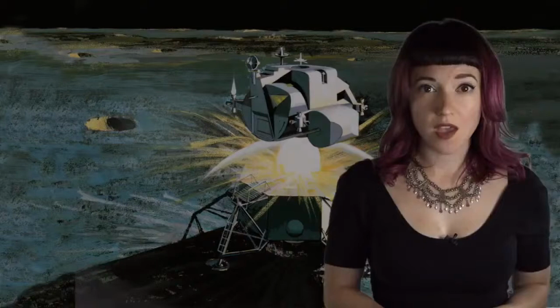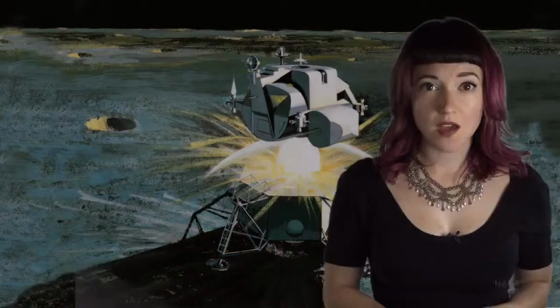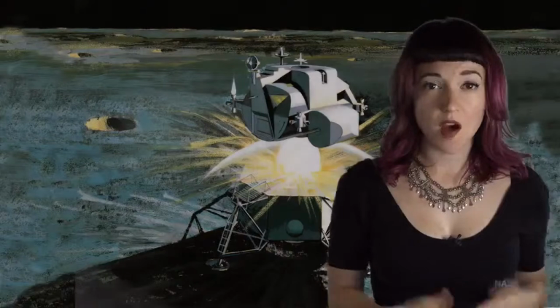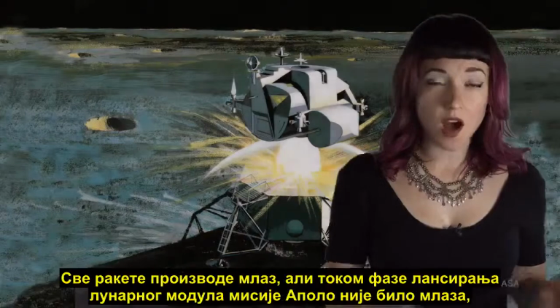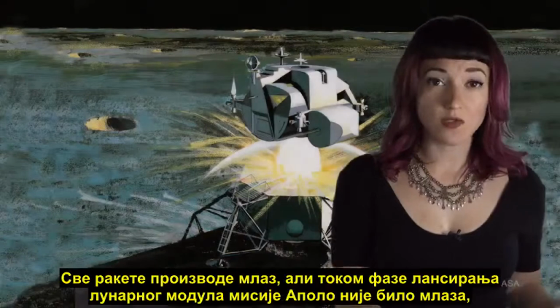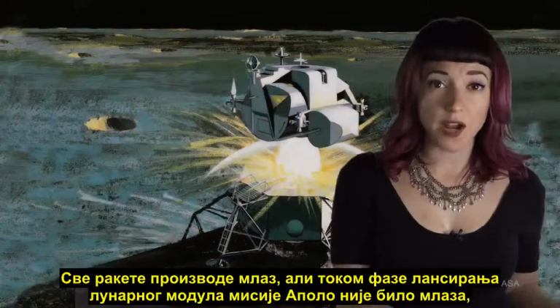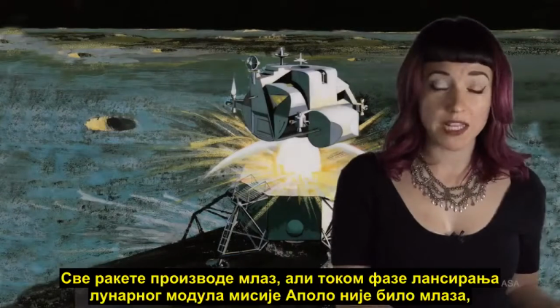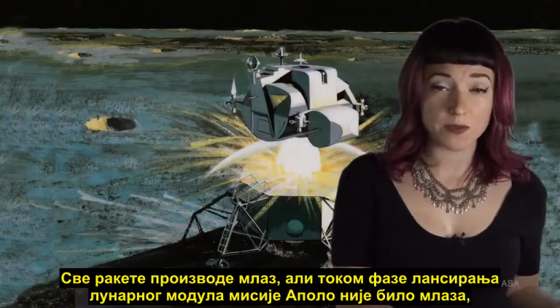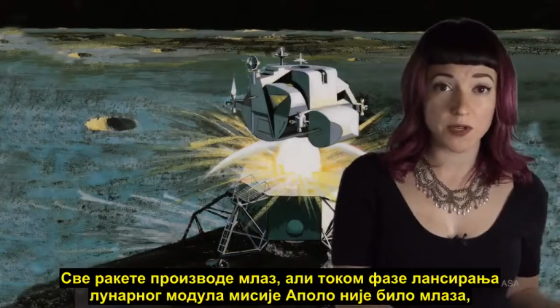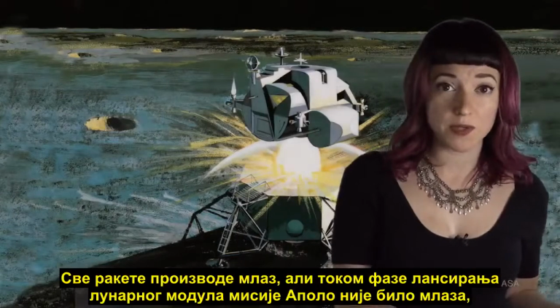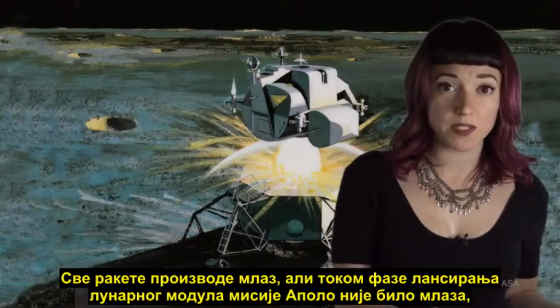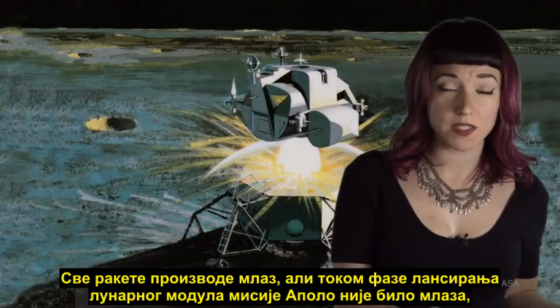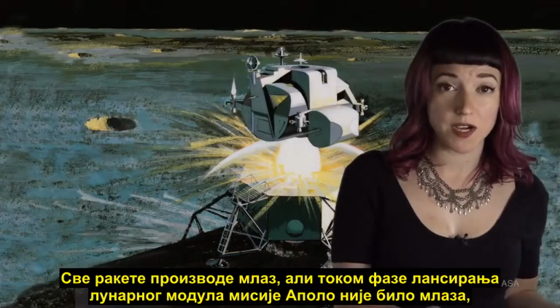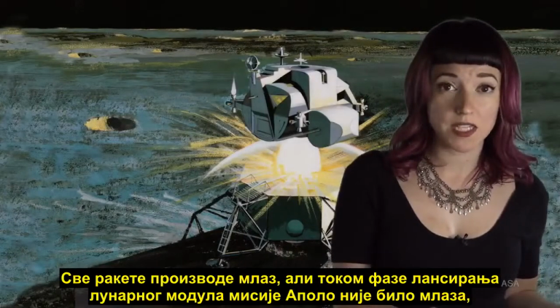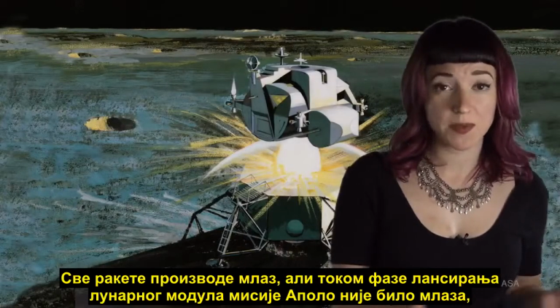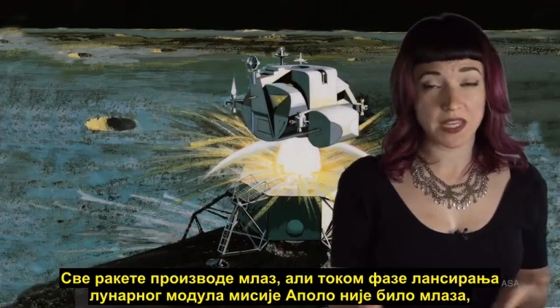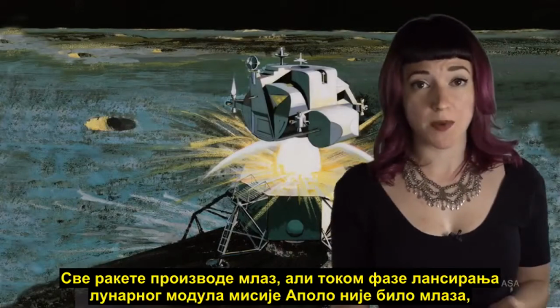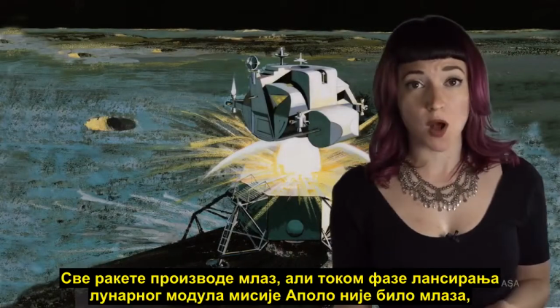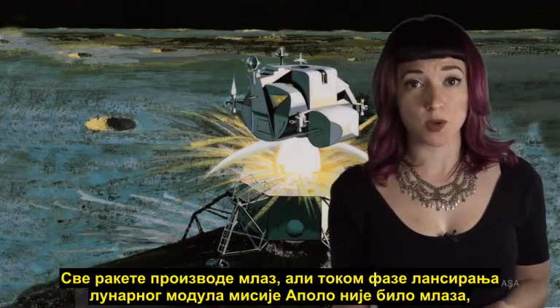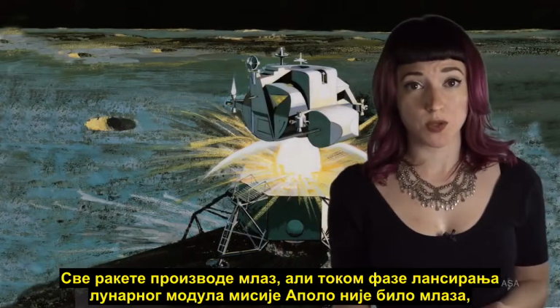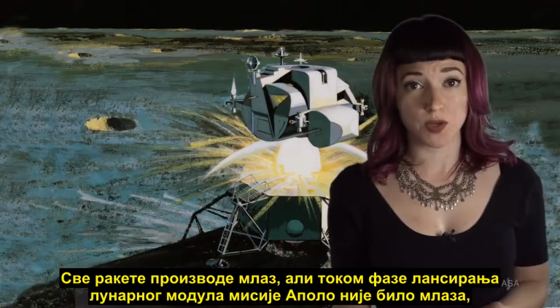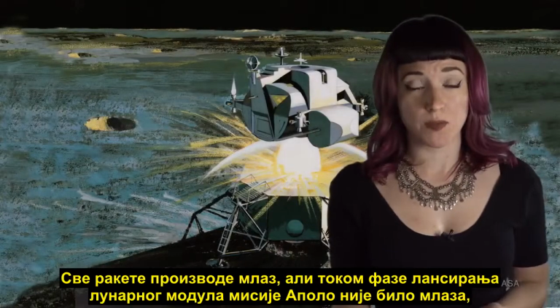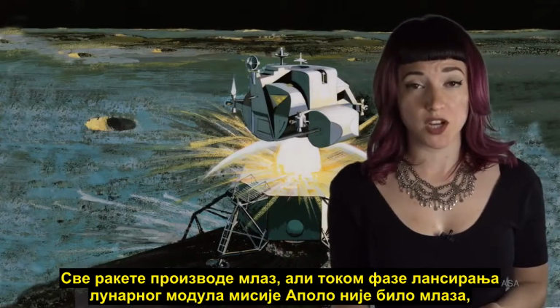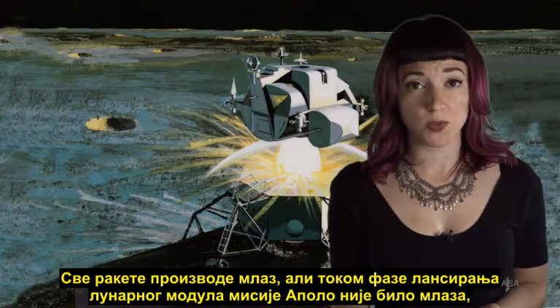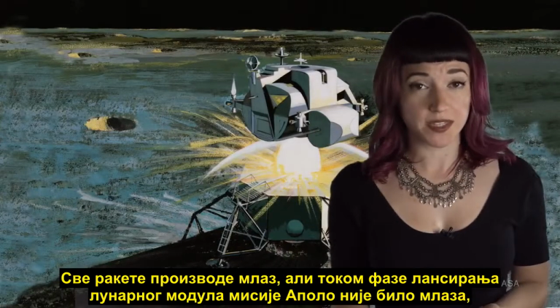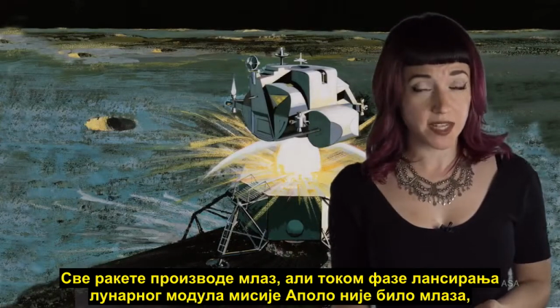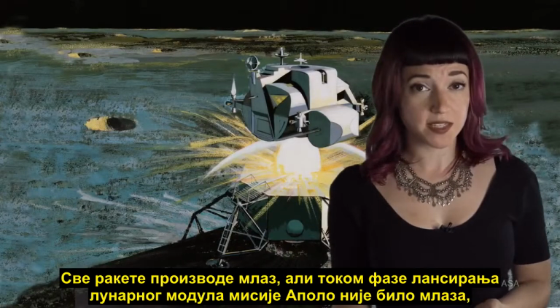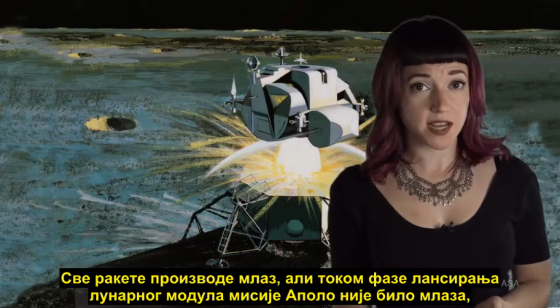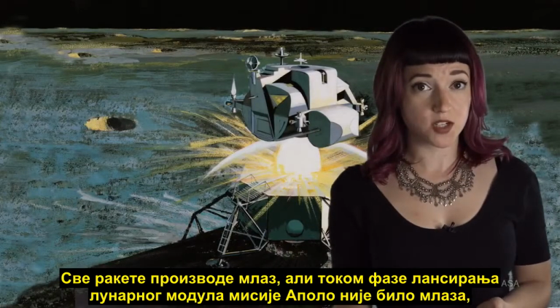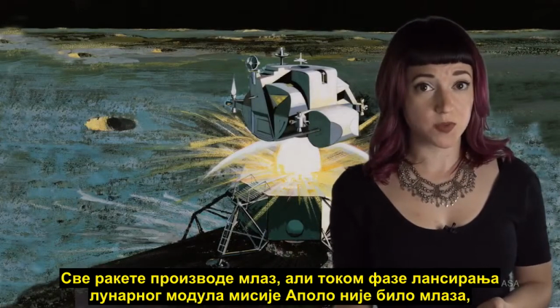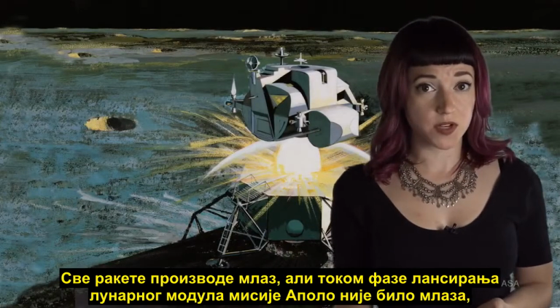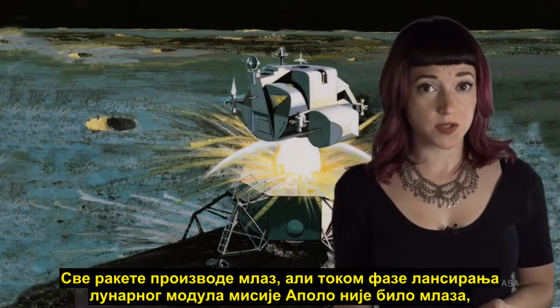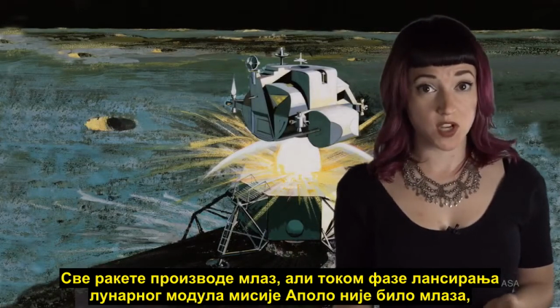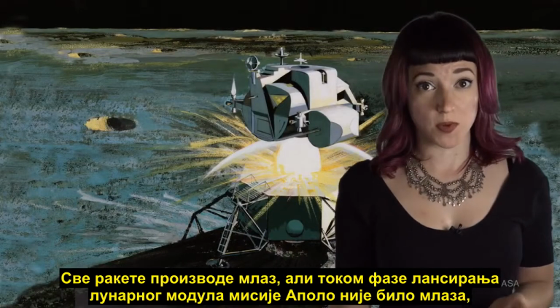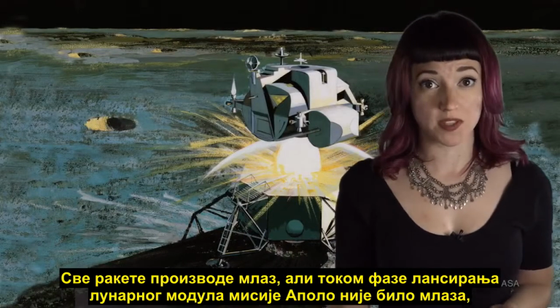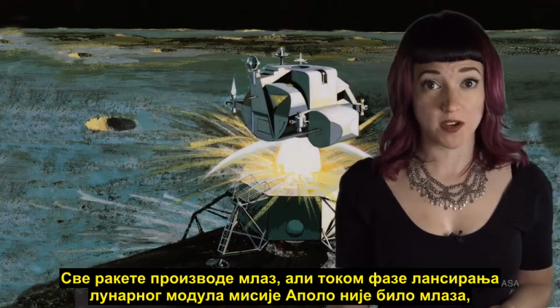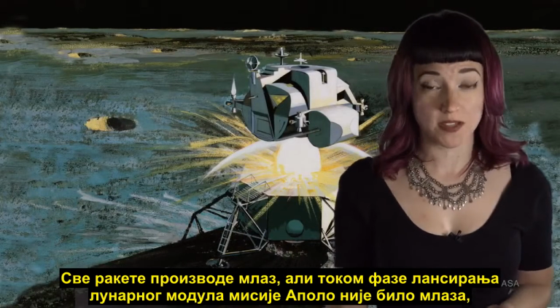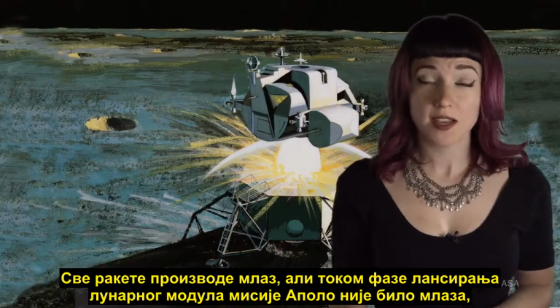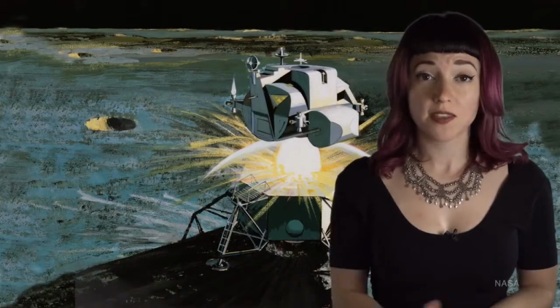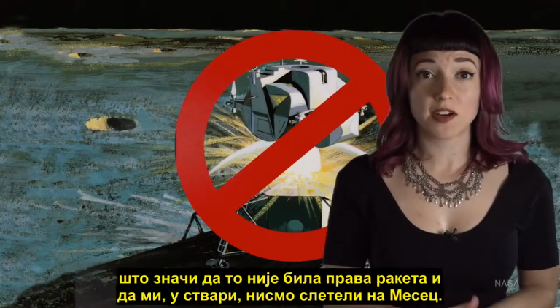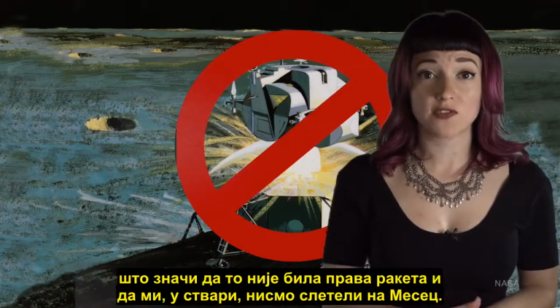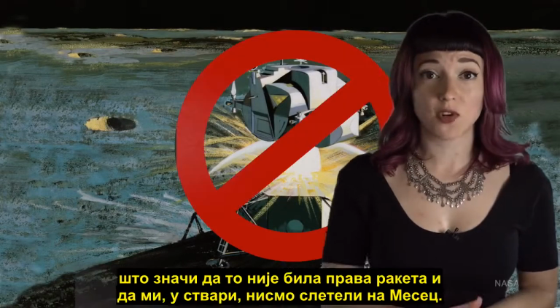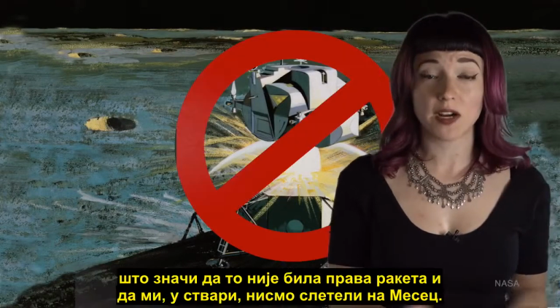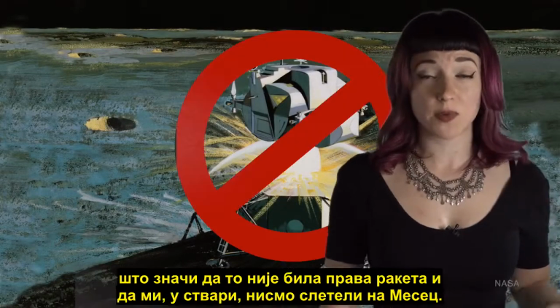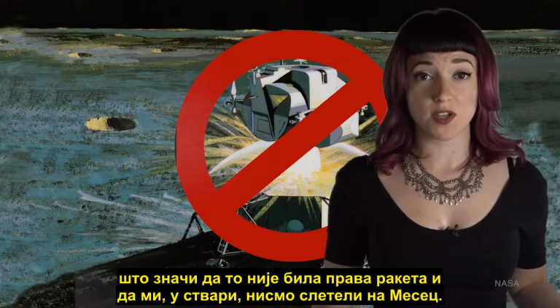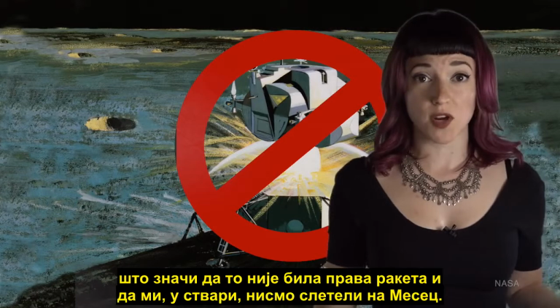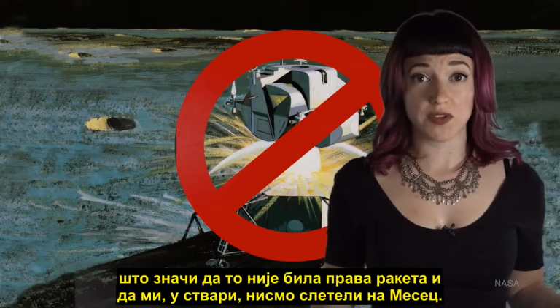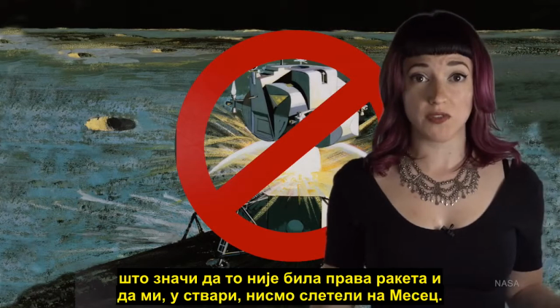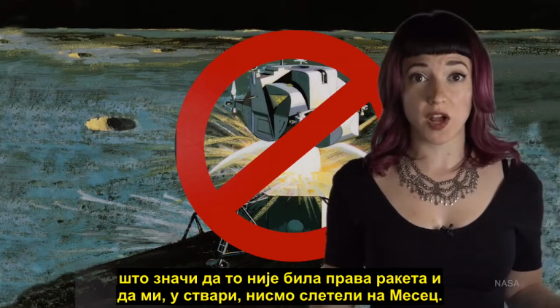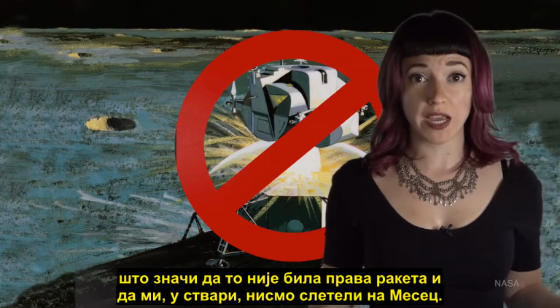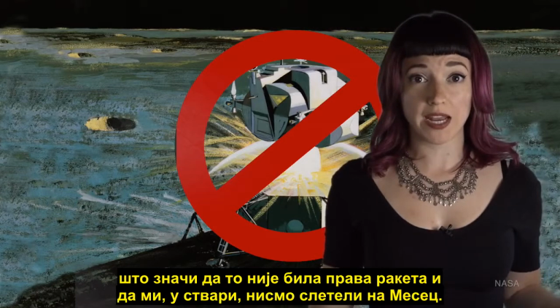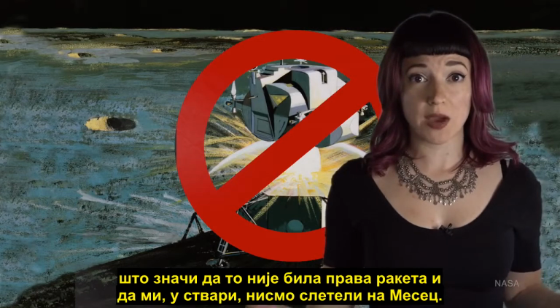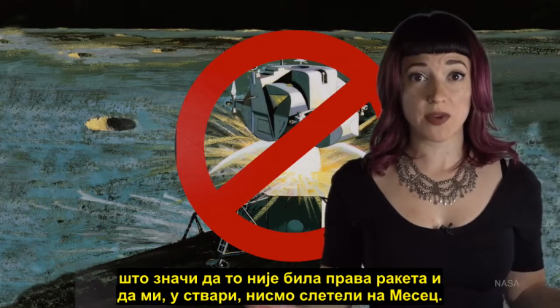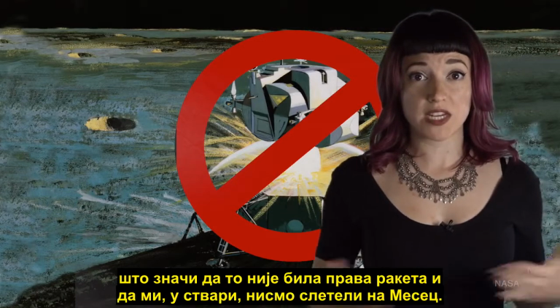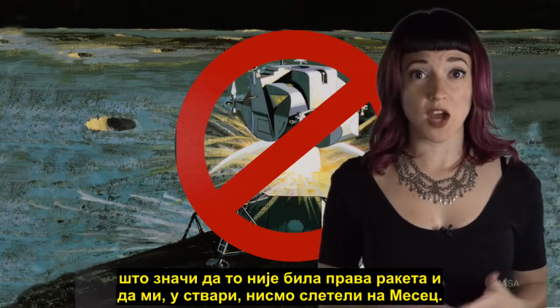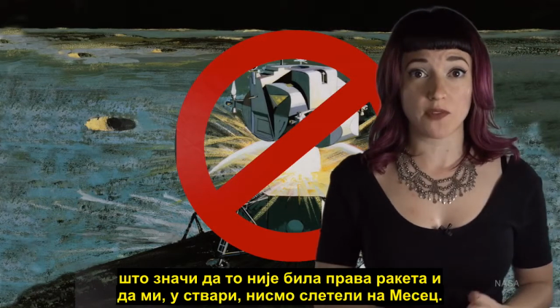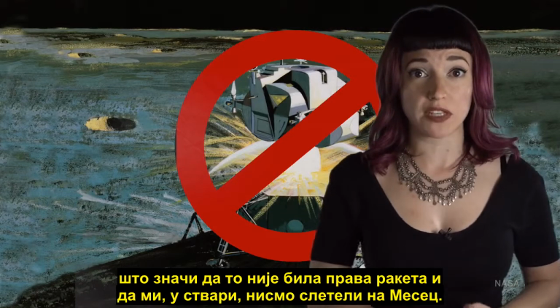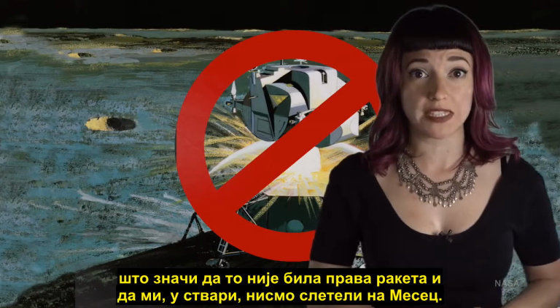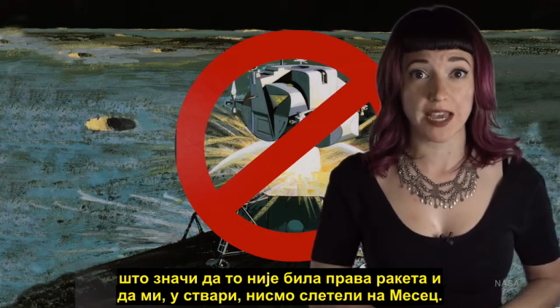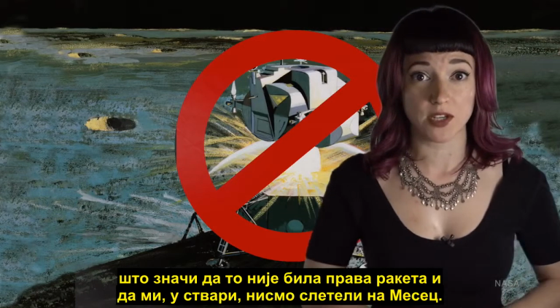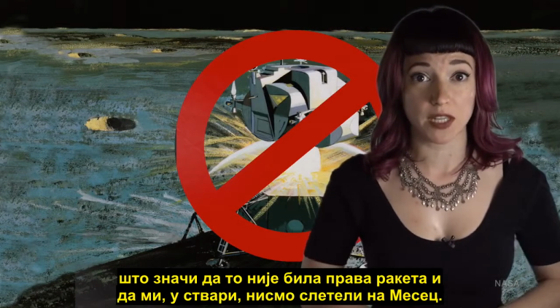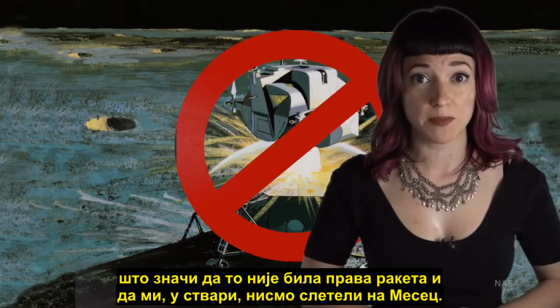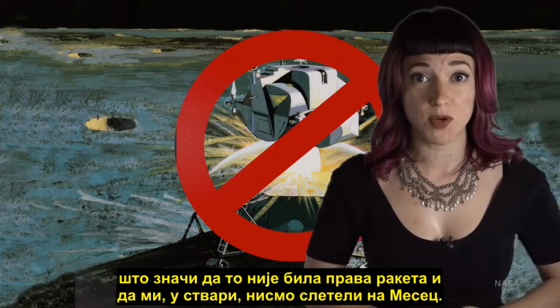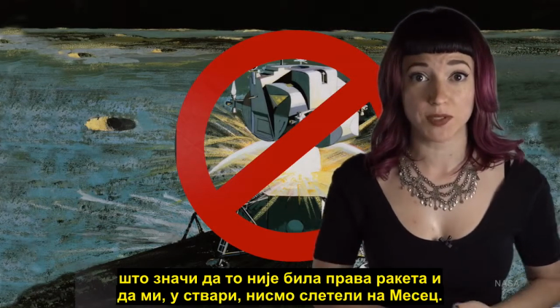All rockets produce exhaust, but the Apollo Lunar Module Ascent Stage produced no exhaust. Therefore, it was not a real rocket, and we did not really land on the moon.